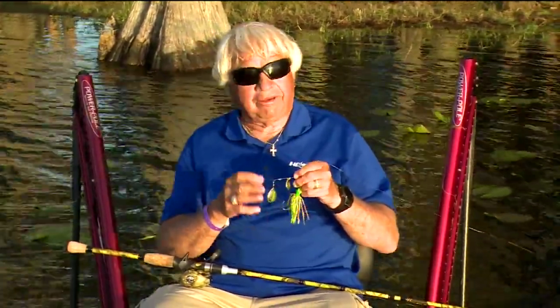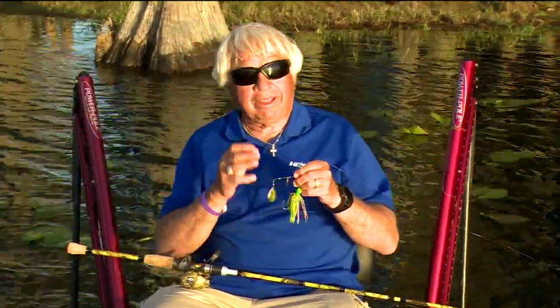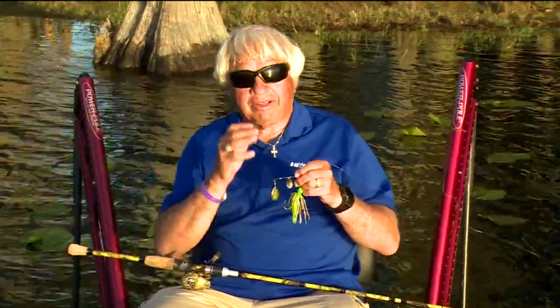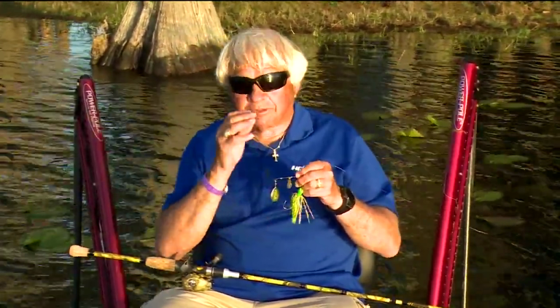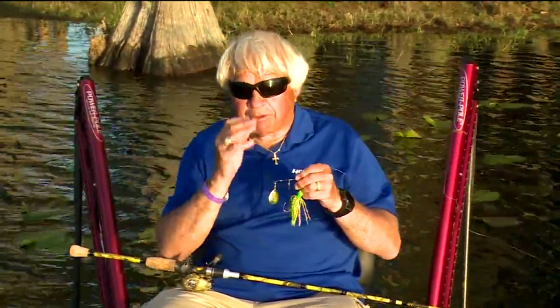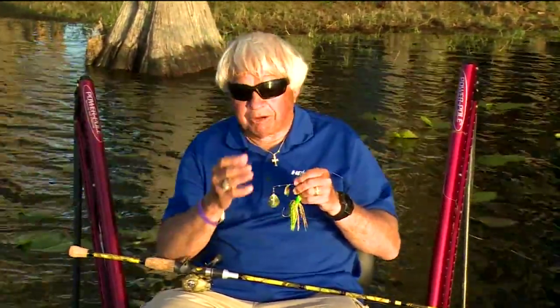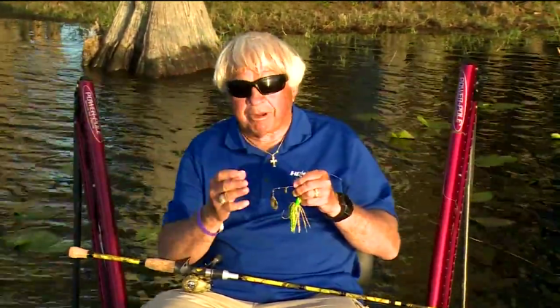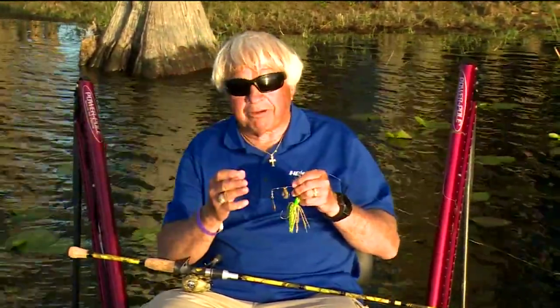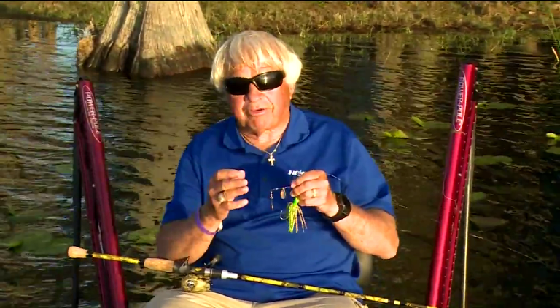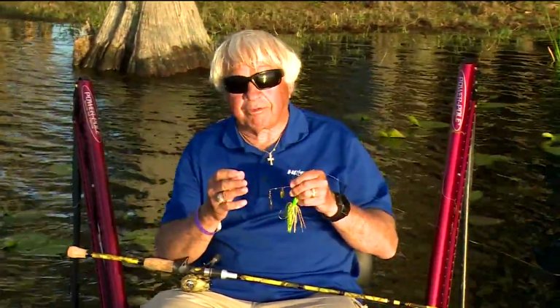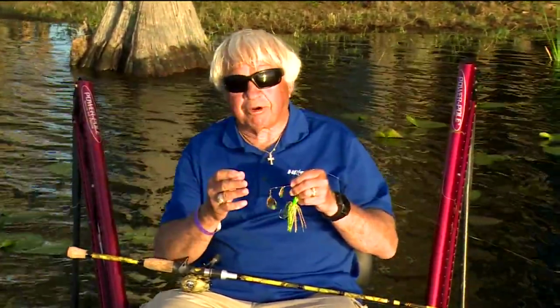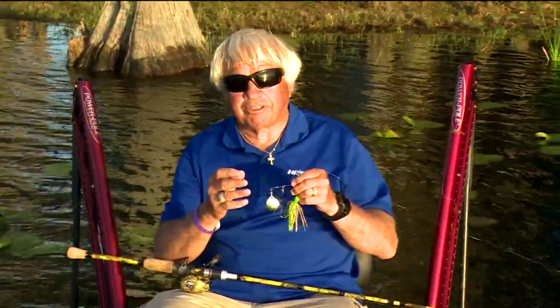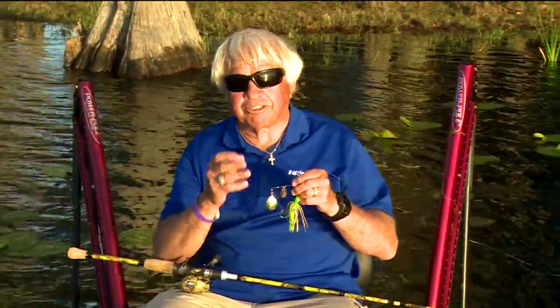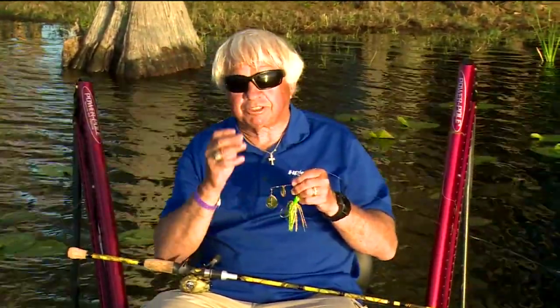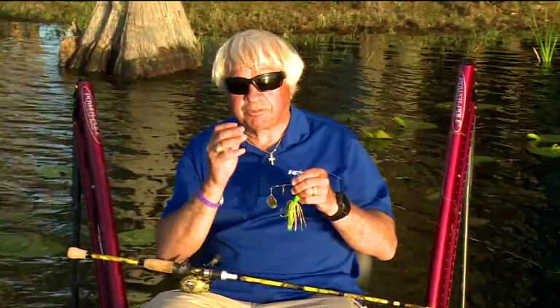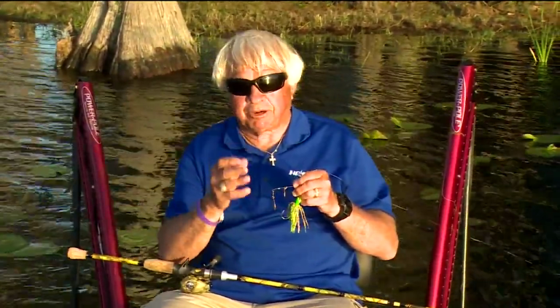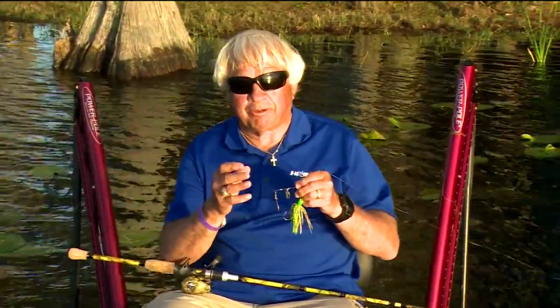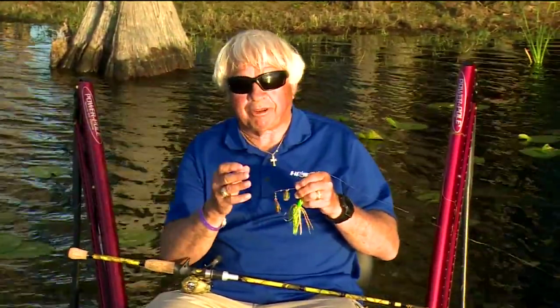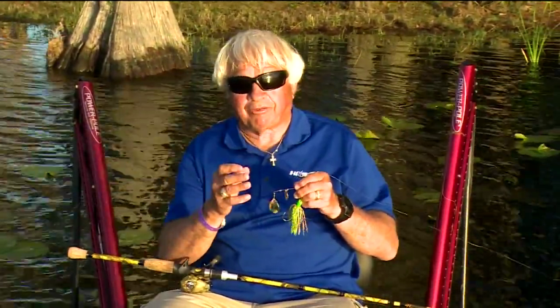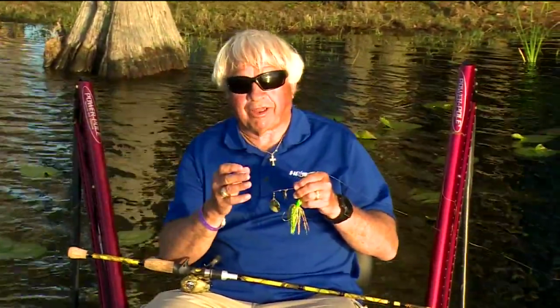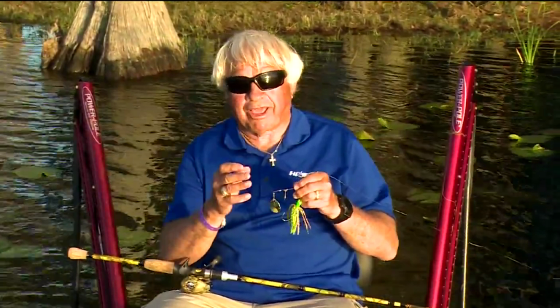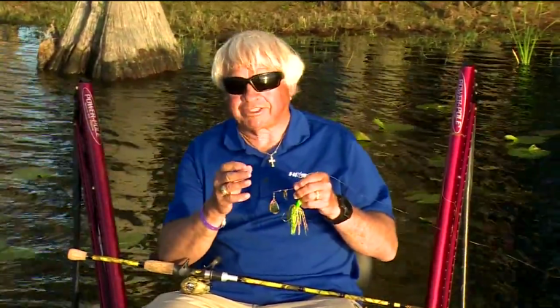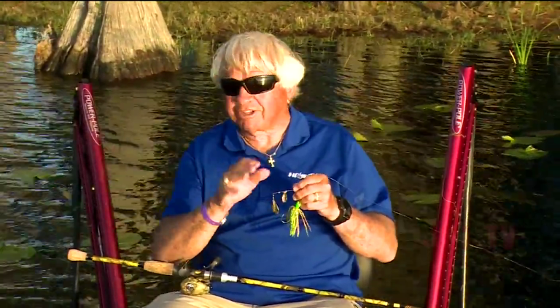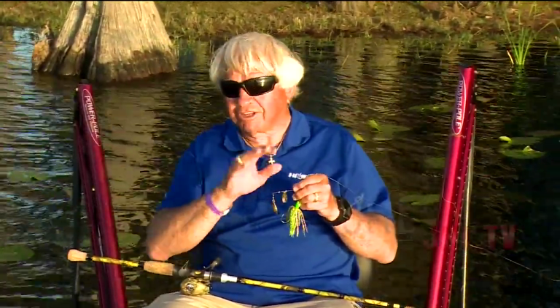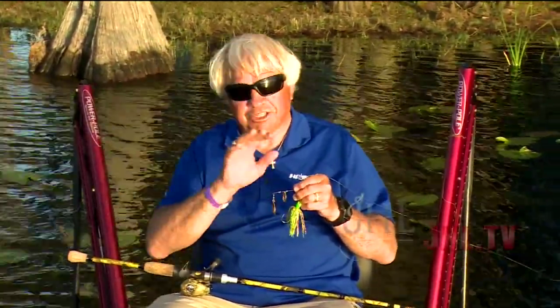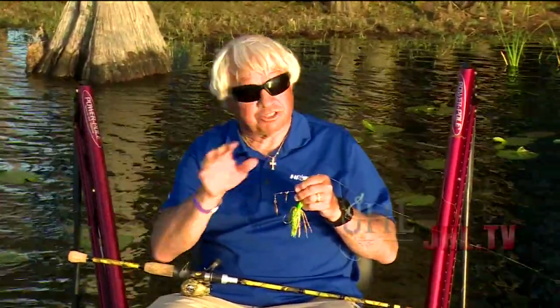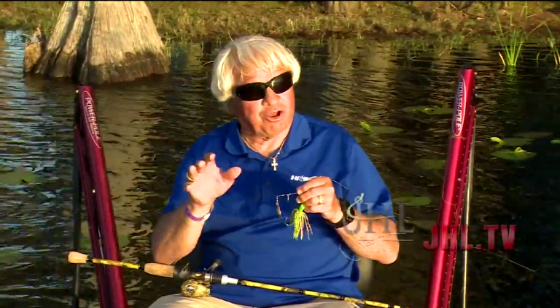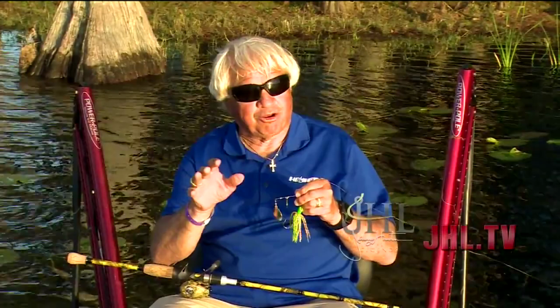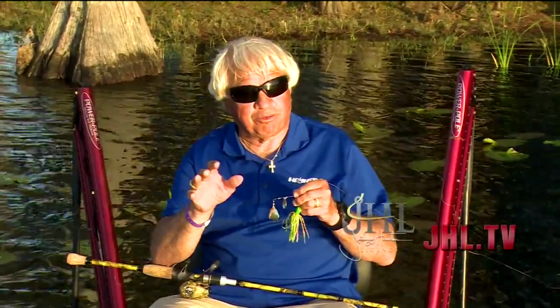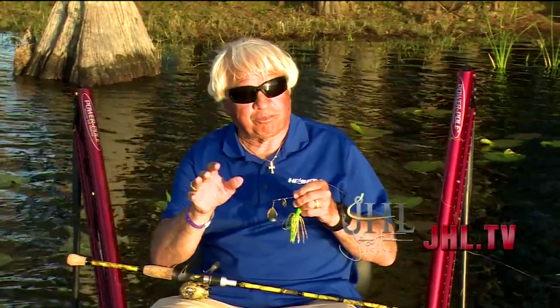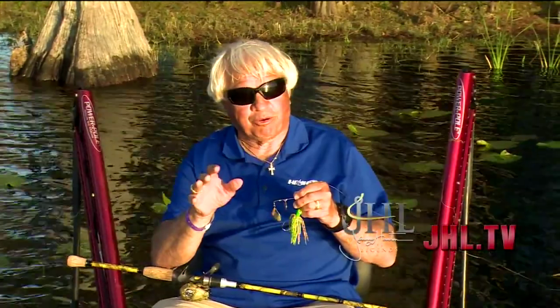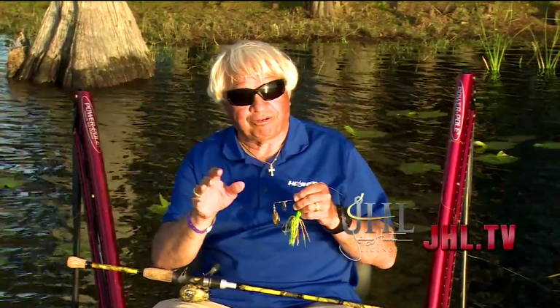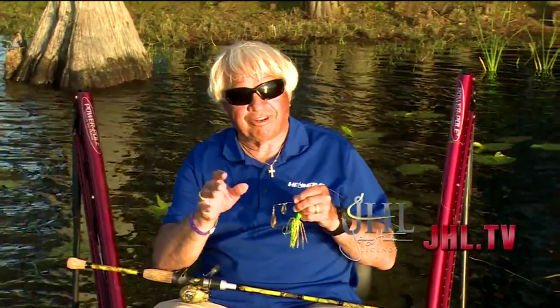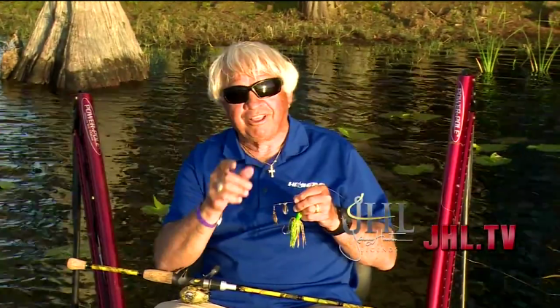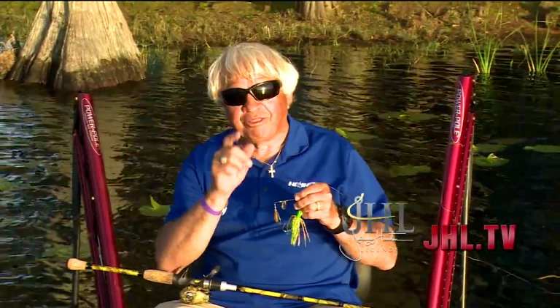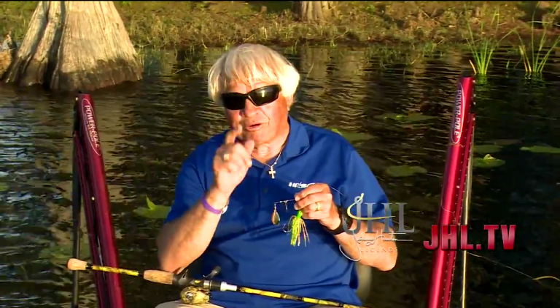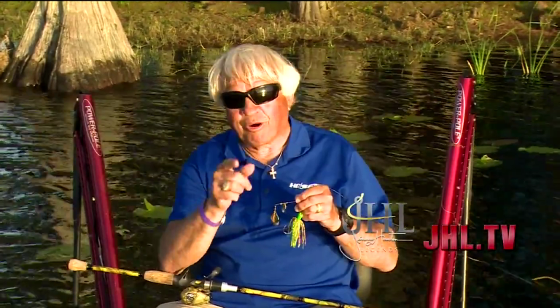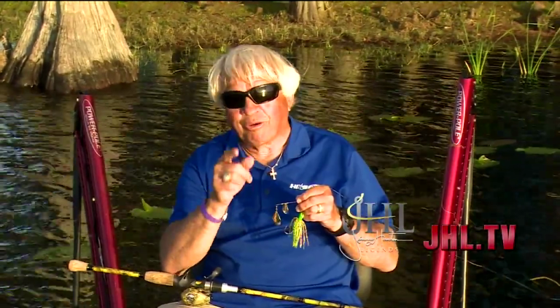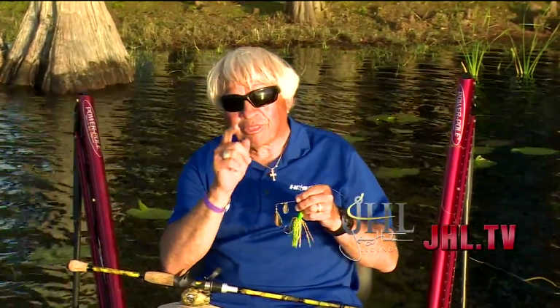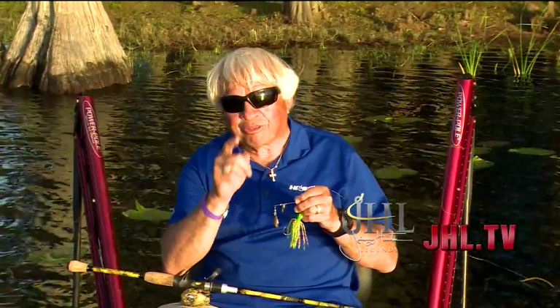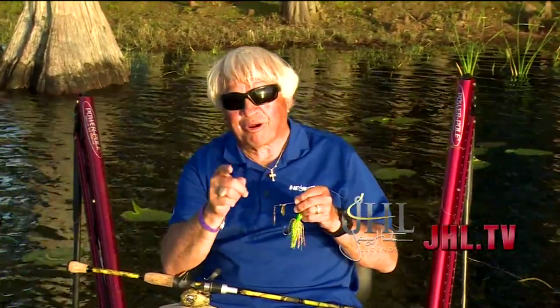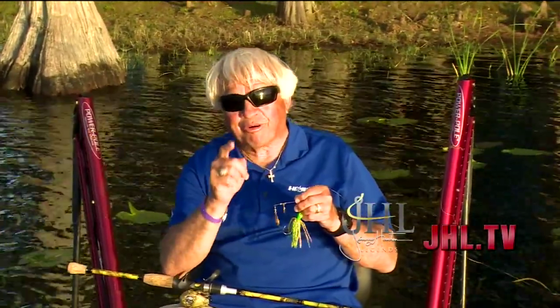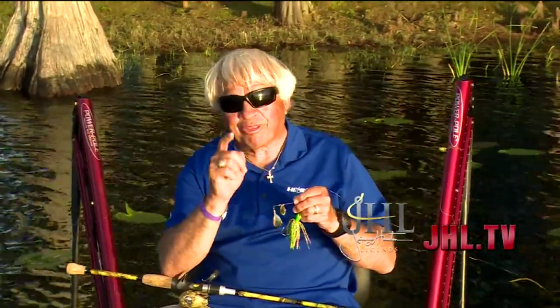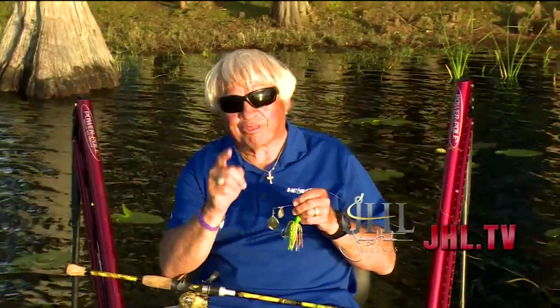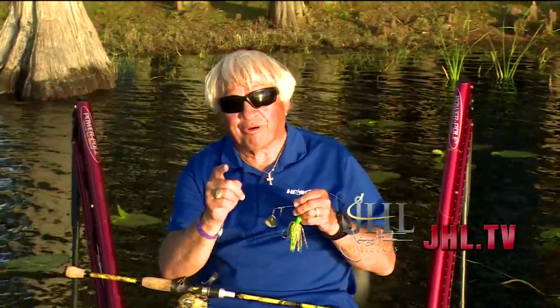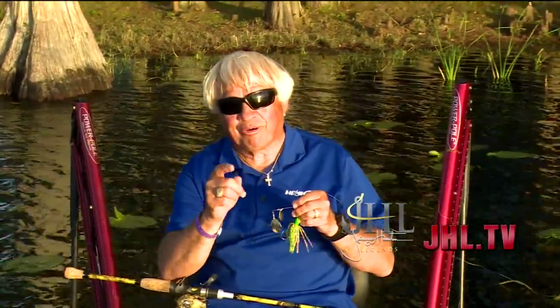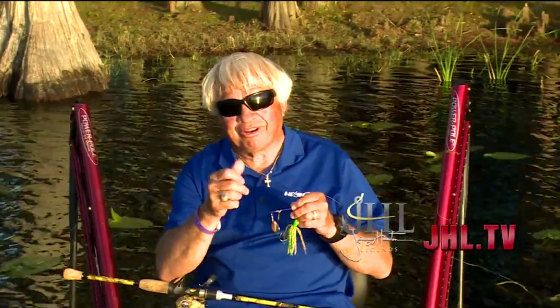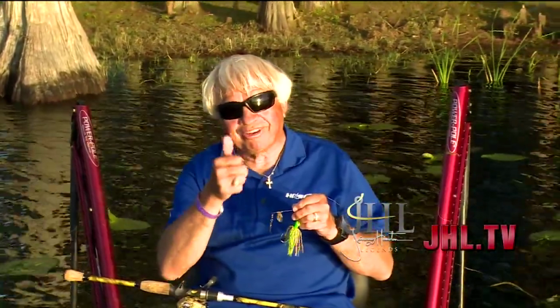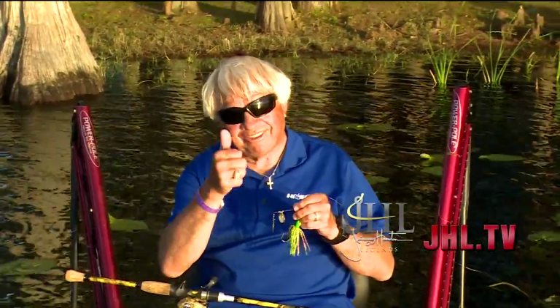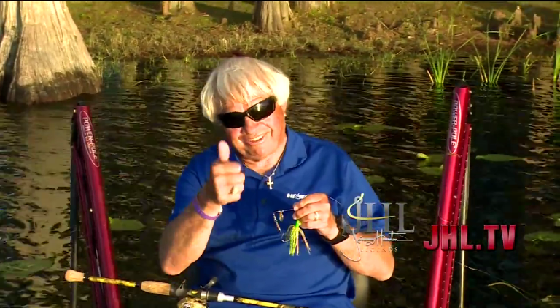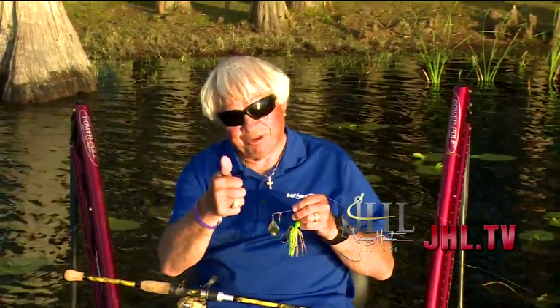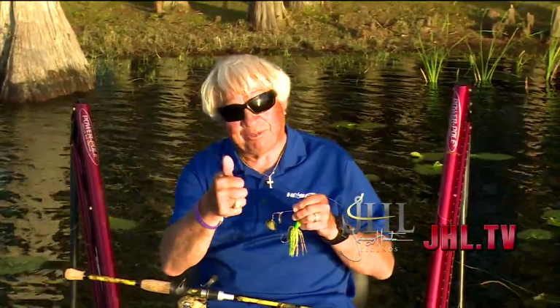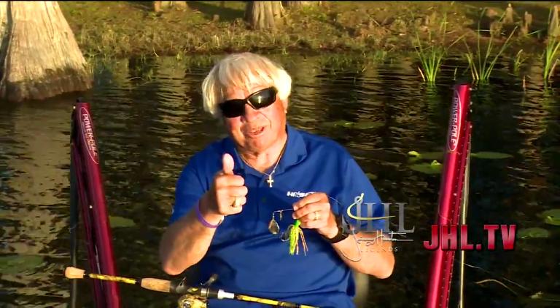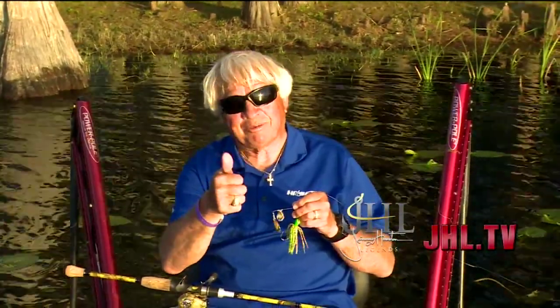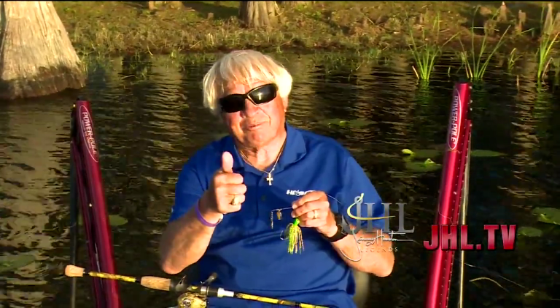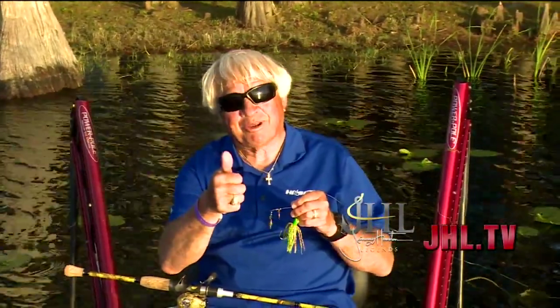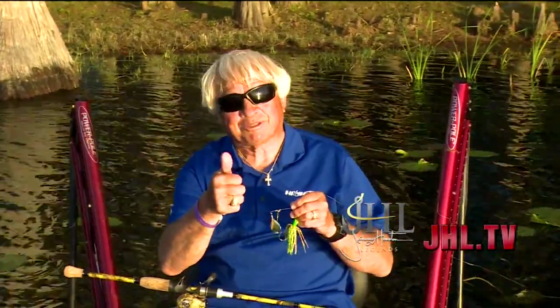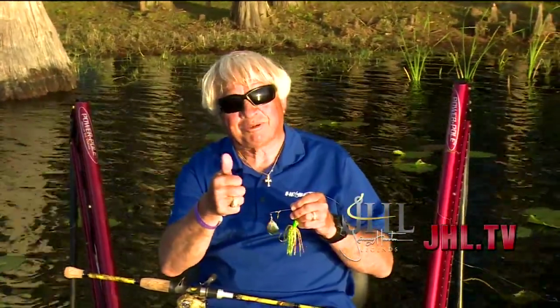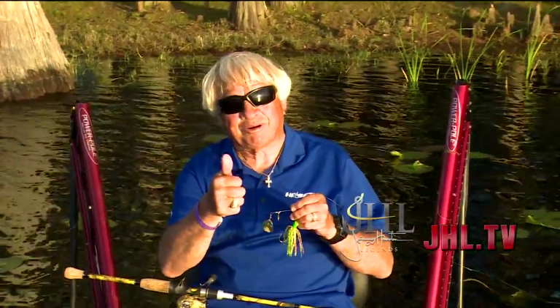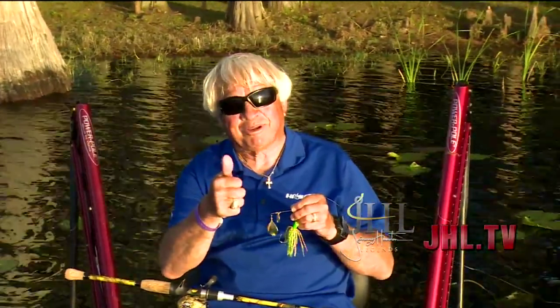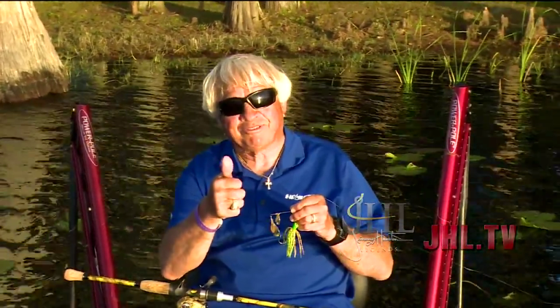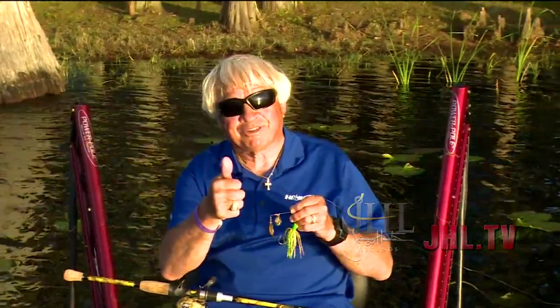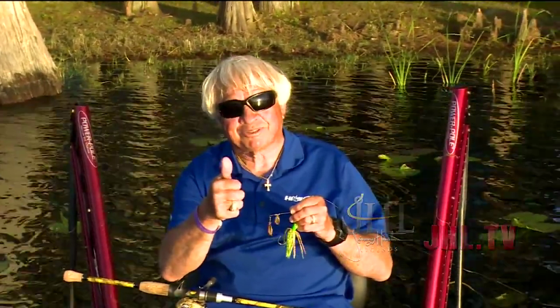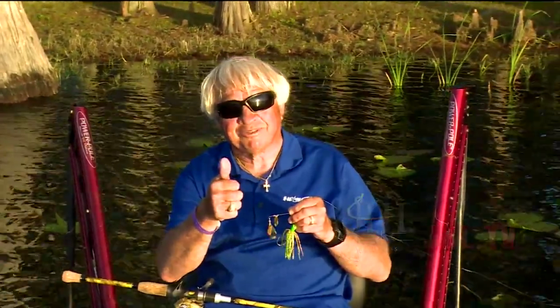Spinnerbait vibration, spinnerbait flash — it's all important. Throw it, throw it, throw it. You'll become a better spinnerbait fisherman.